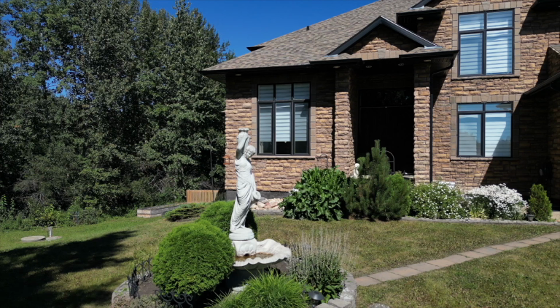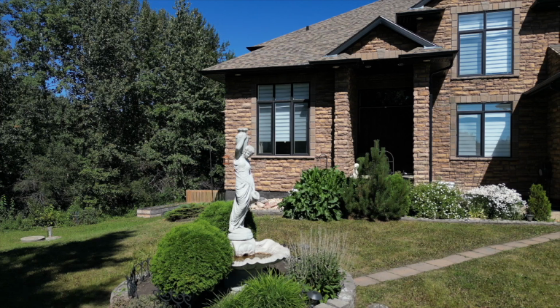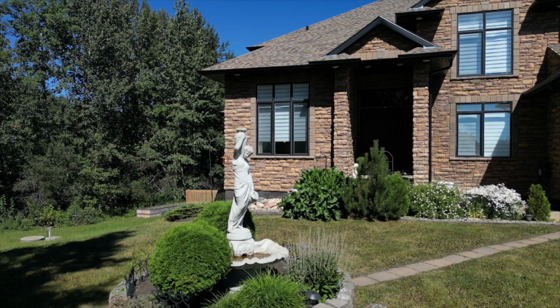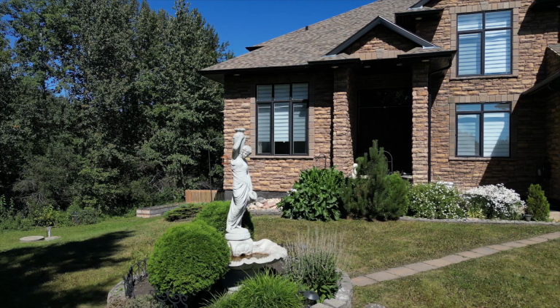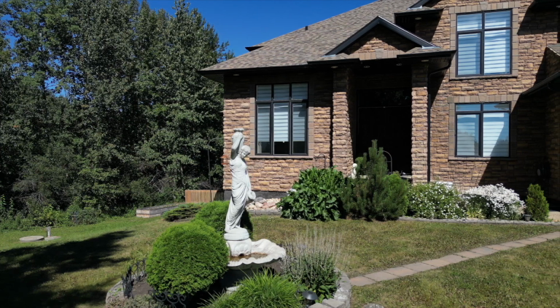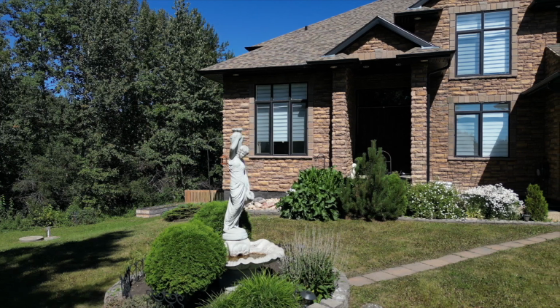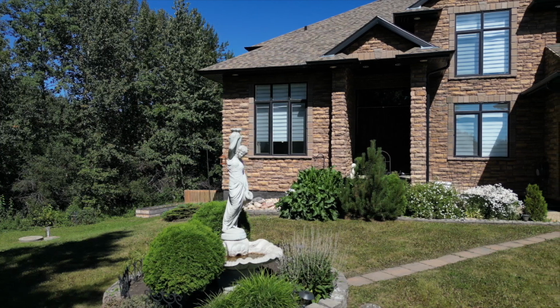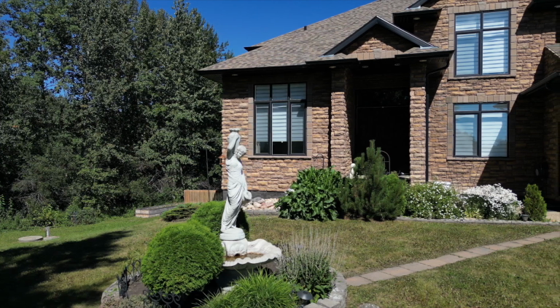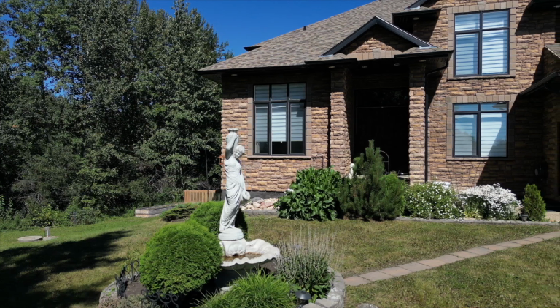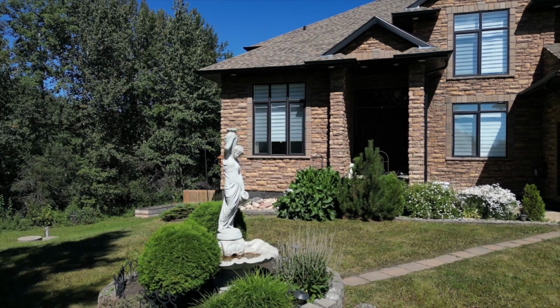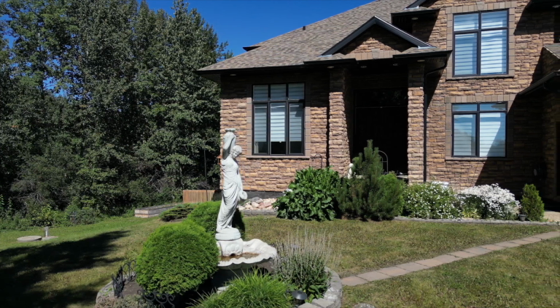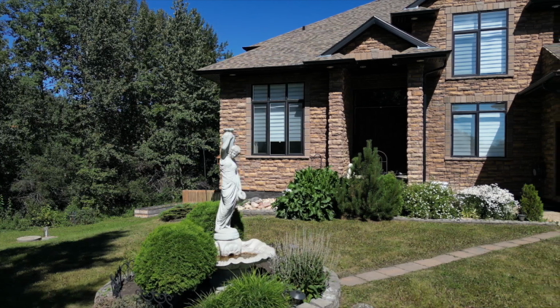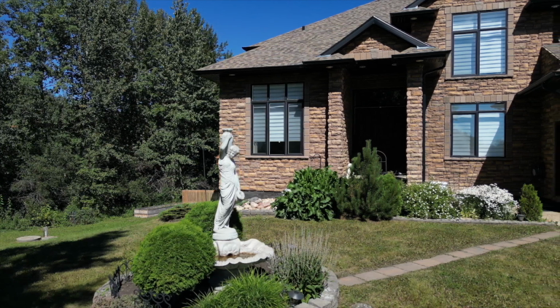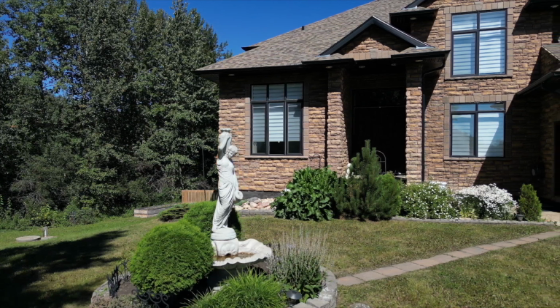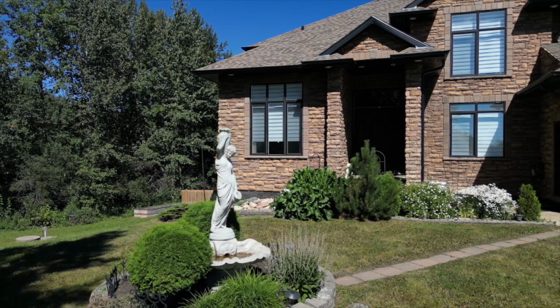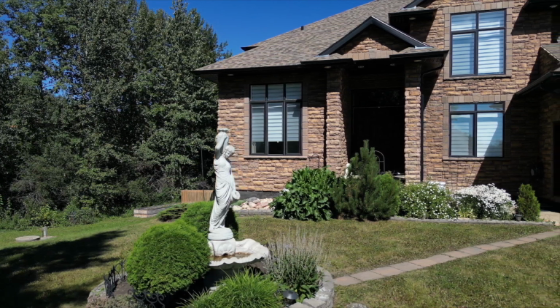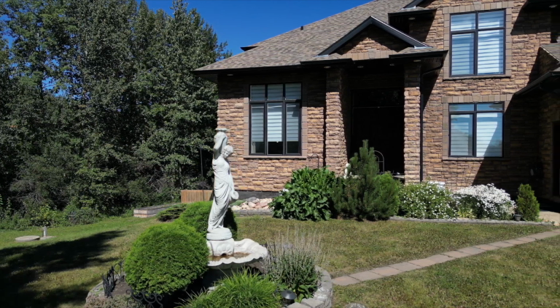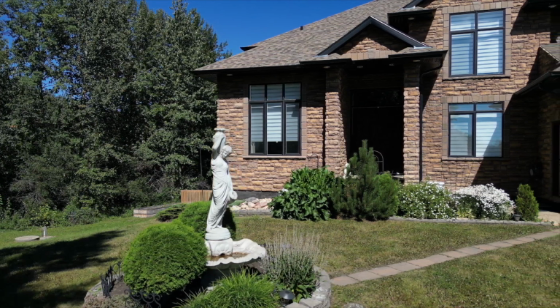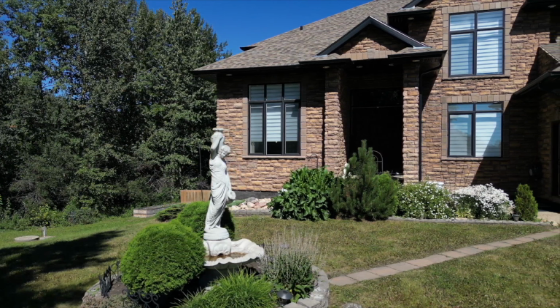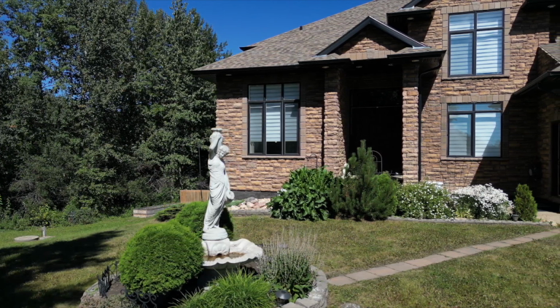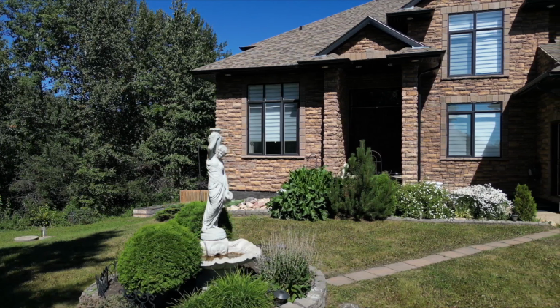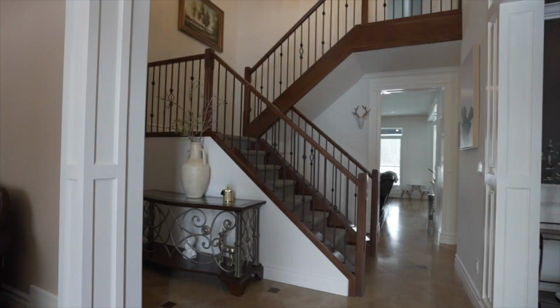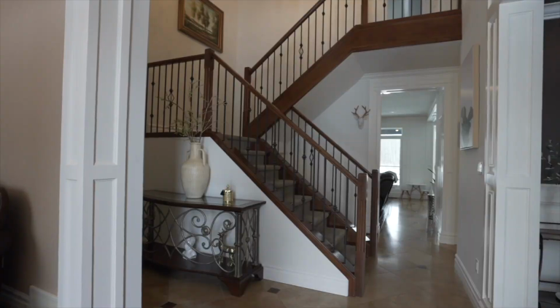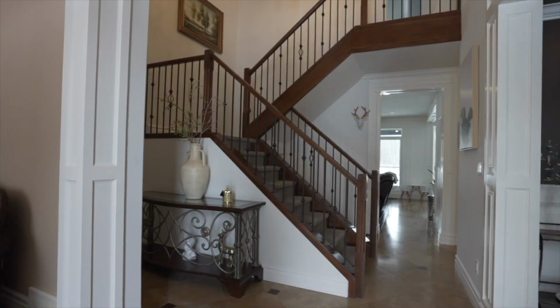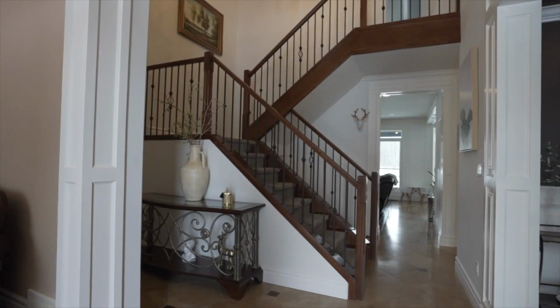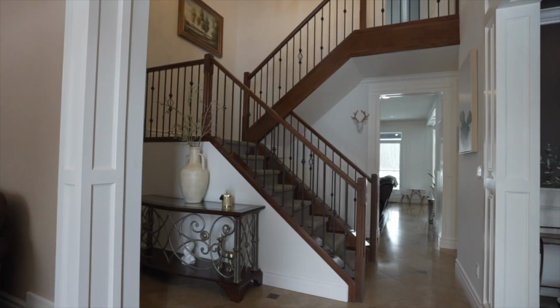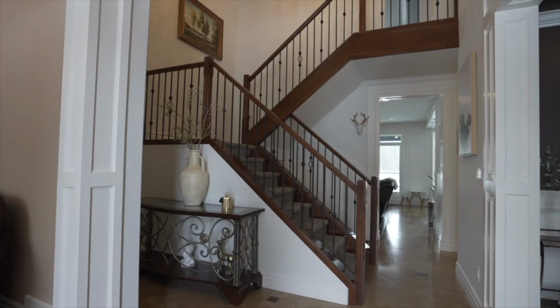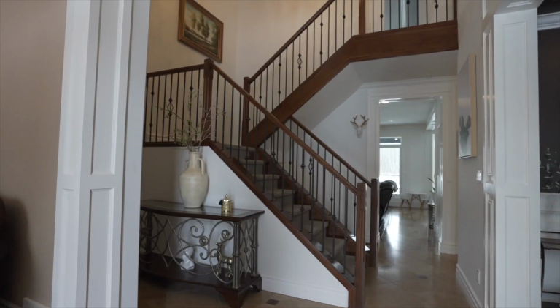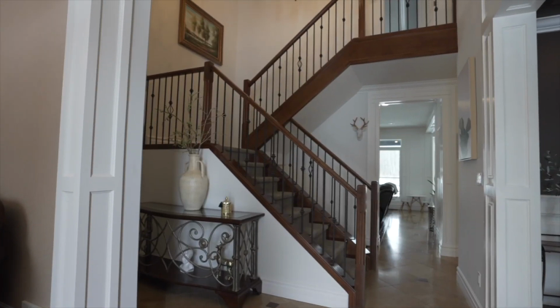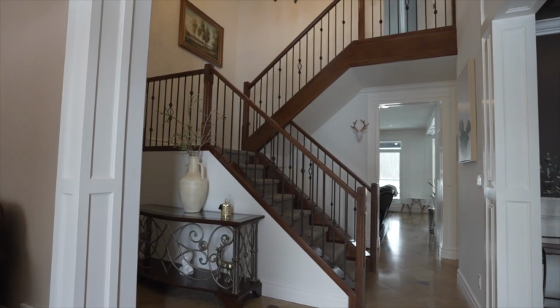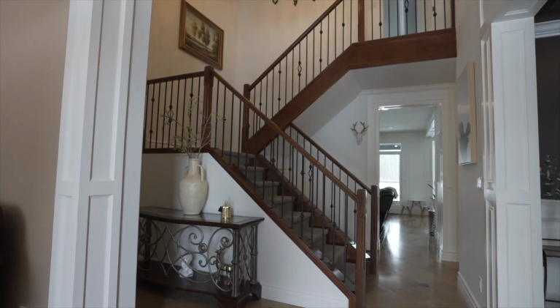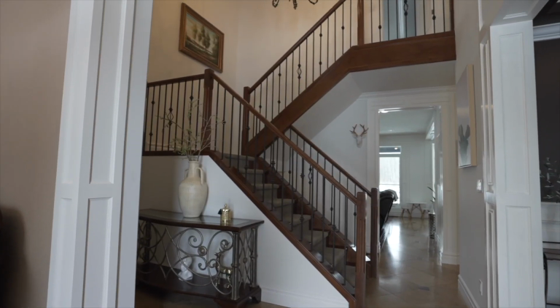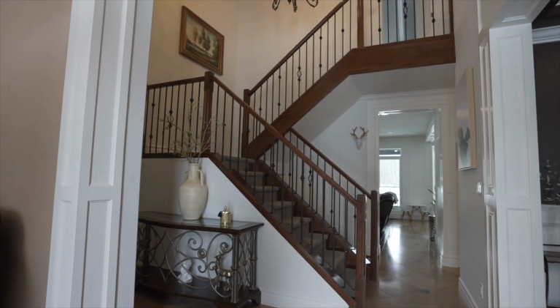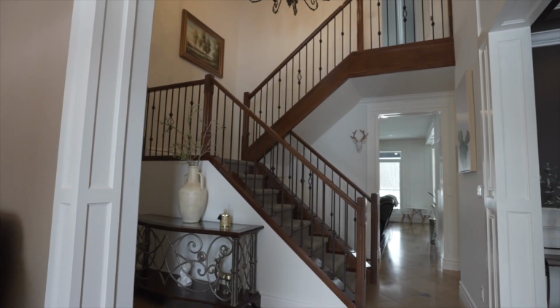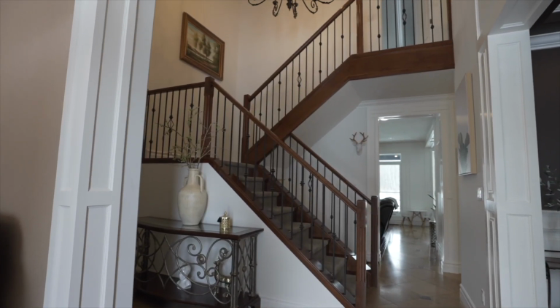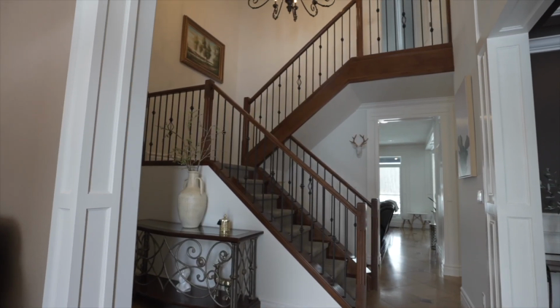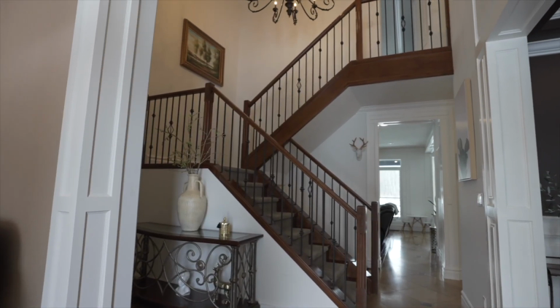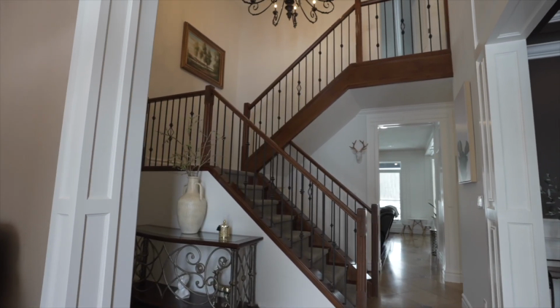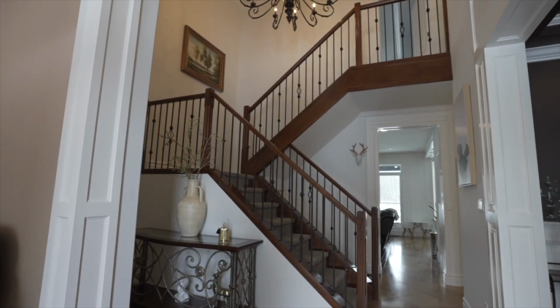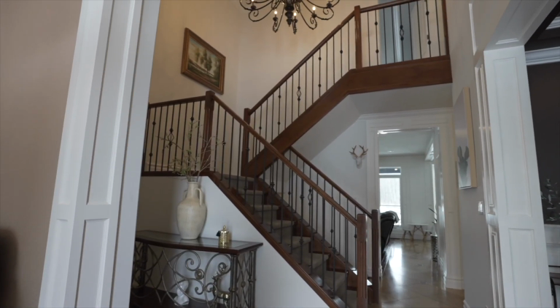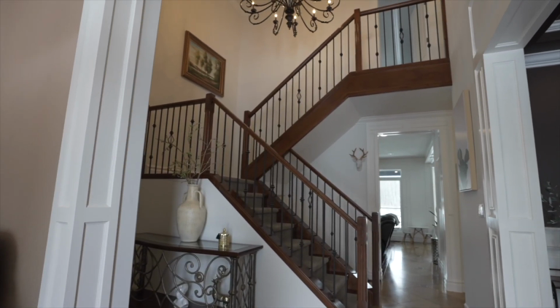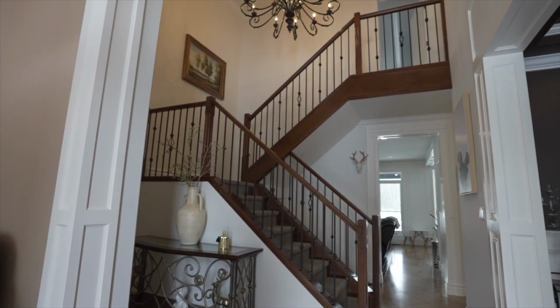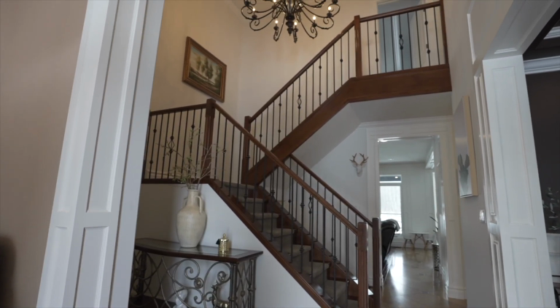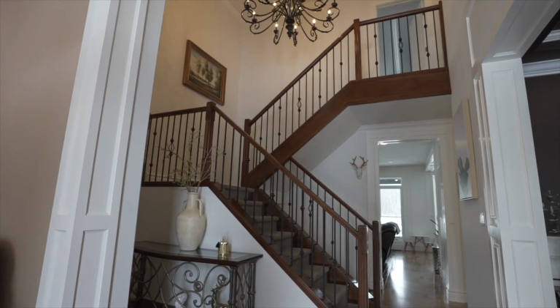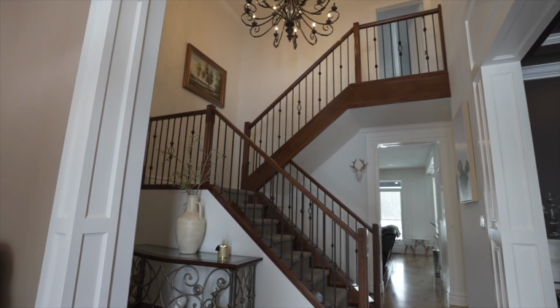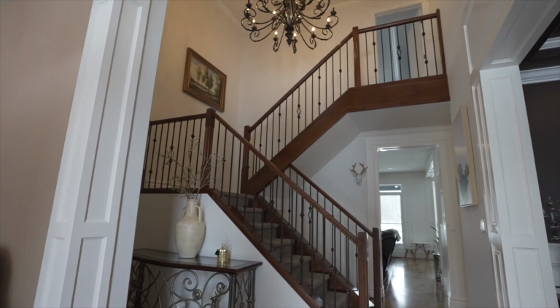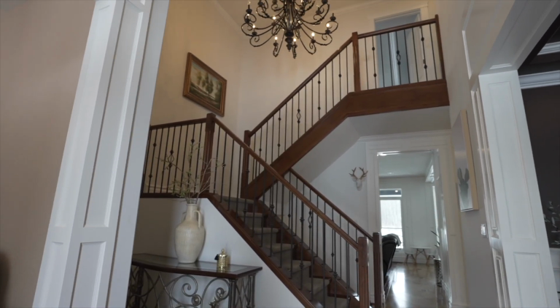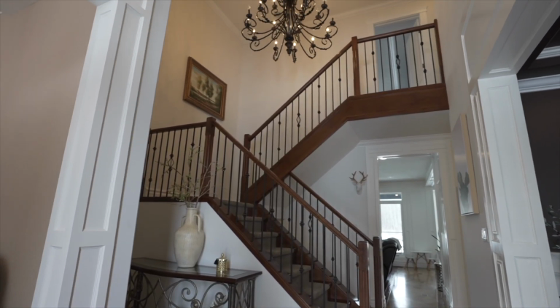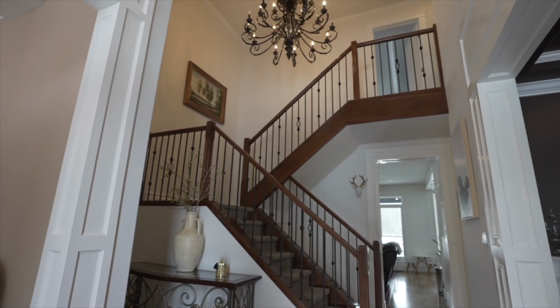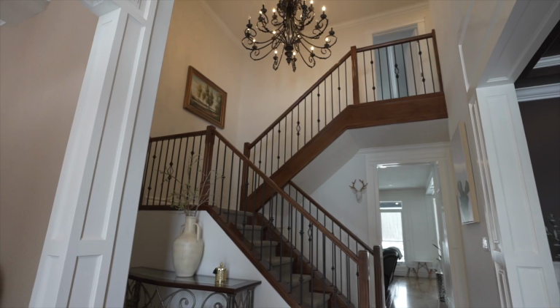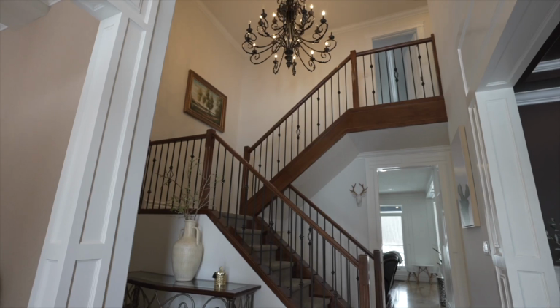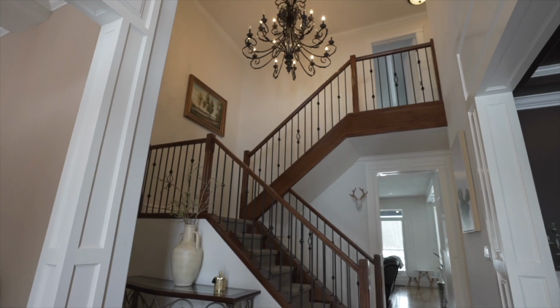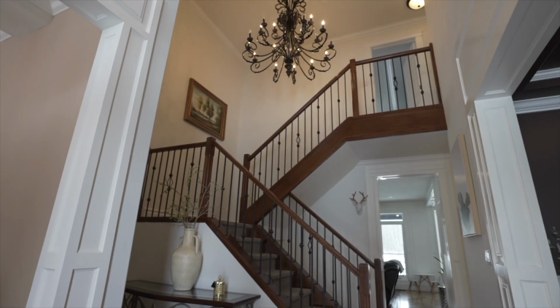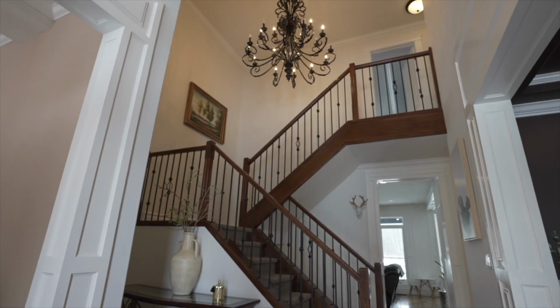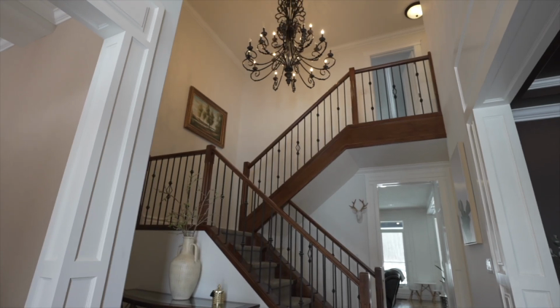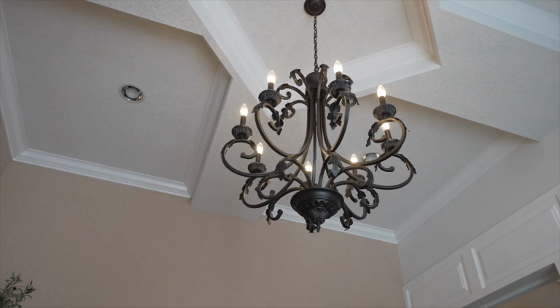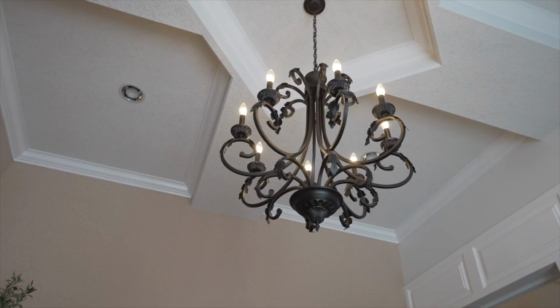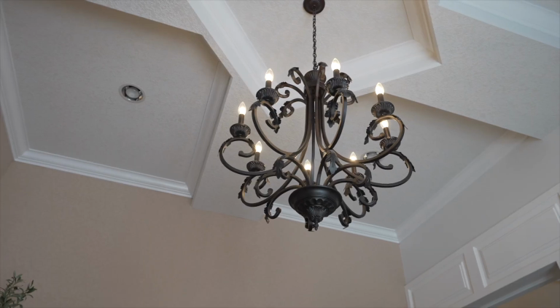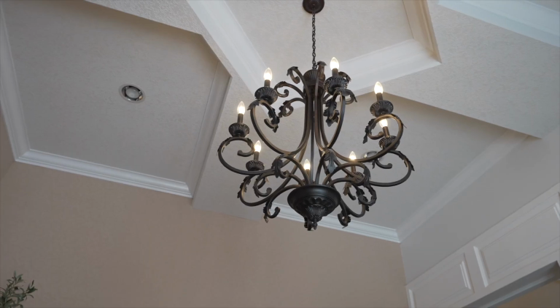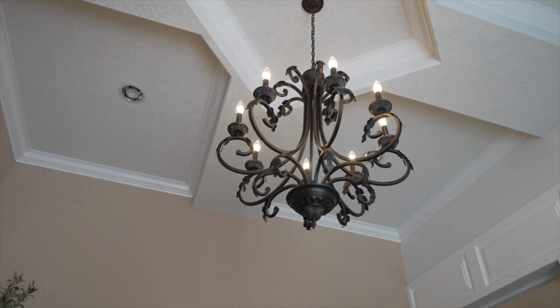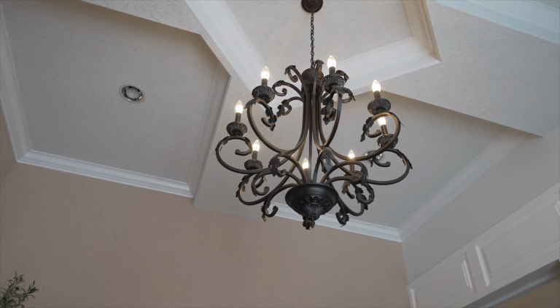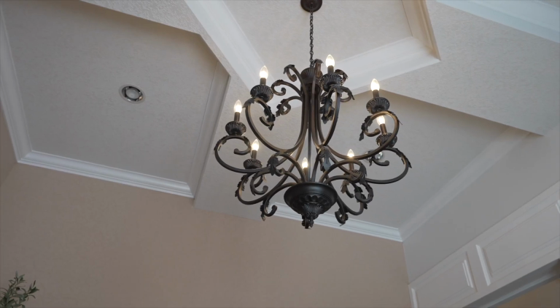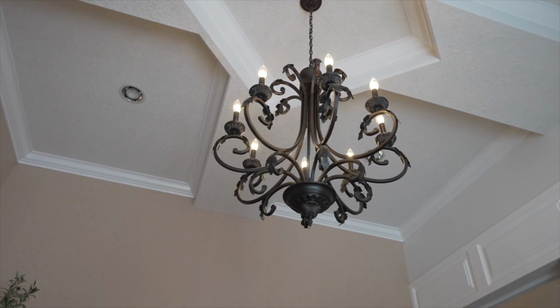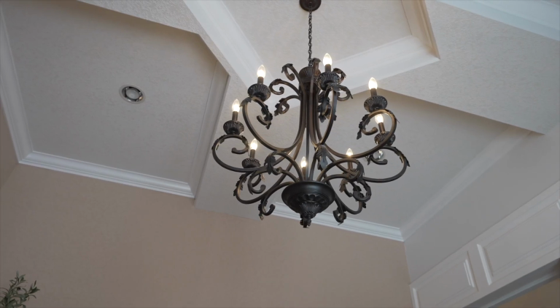As you enter the front doors, a spacious foyer with 18-foot ceilings and a showpiece staircase welcome you home.